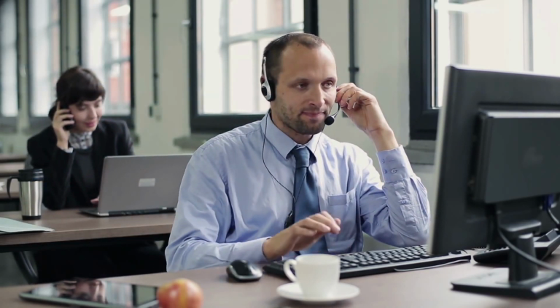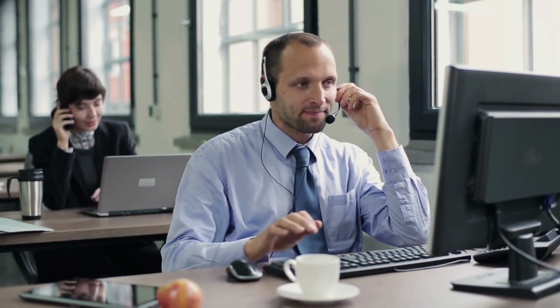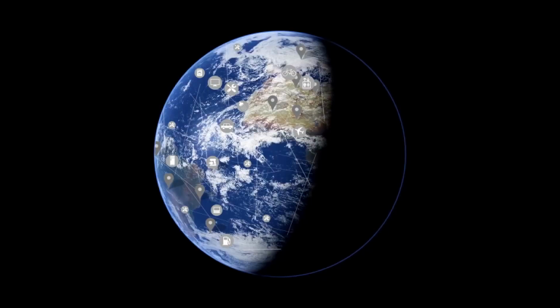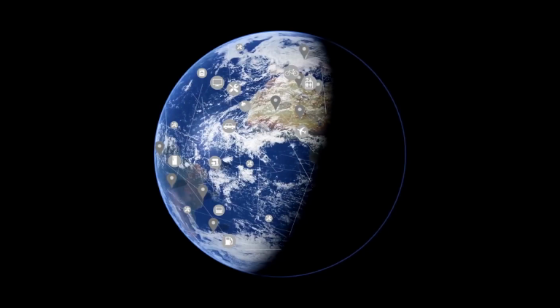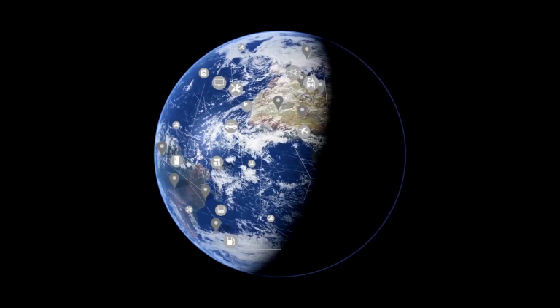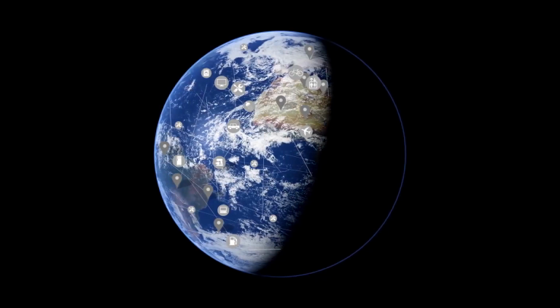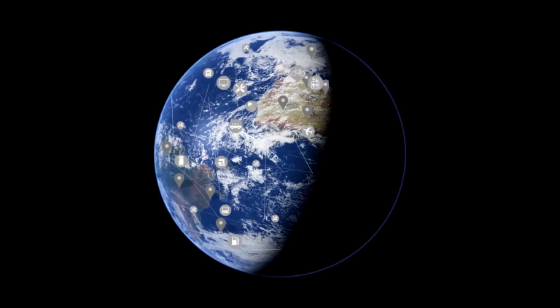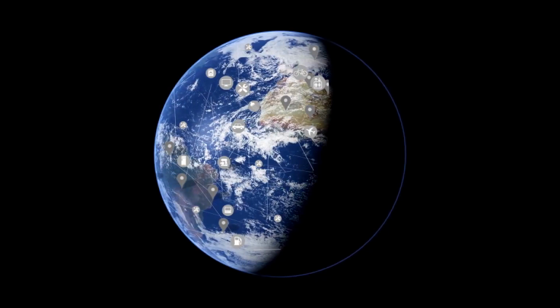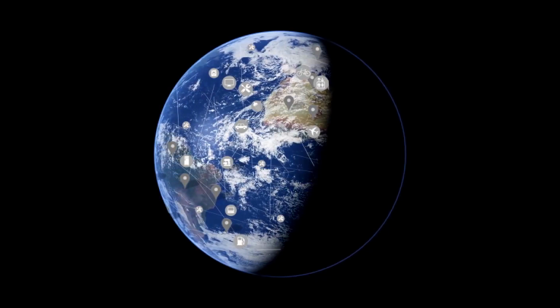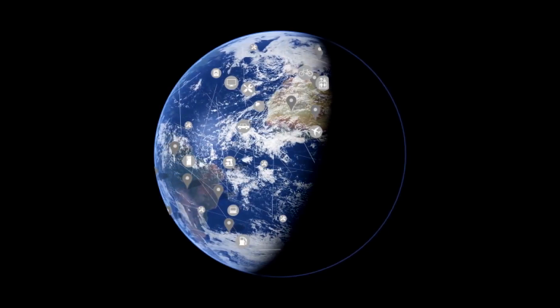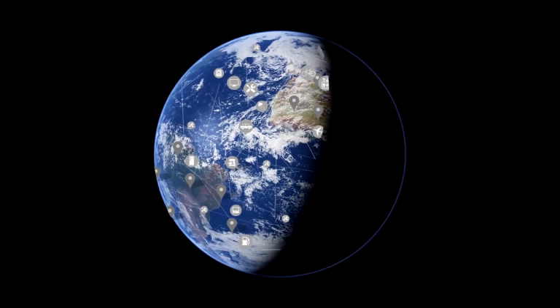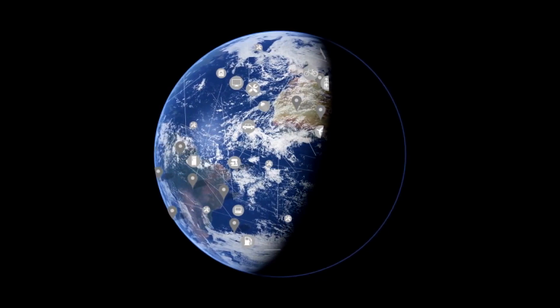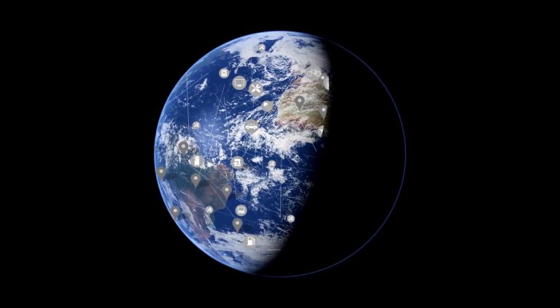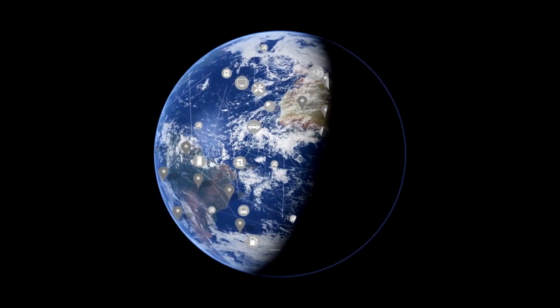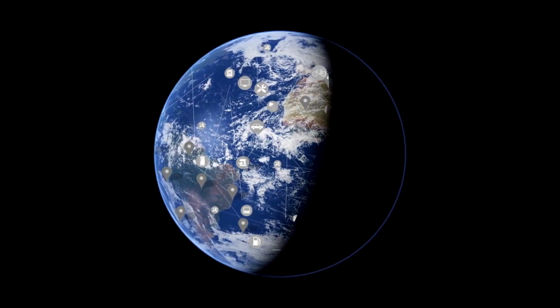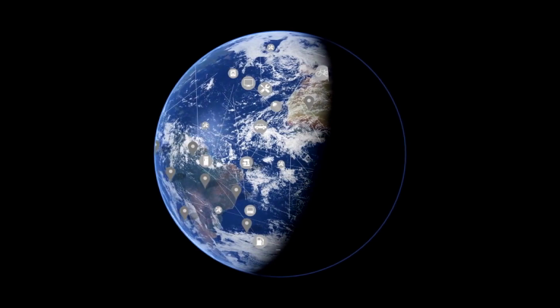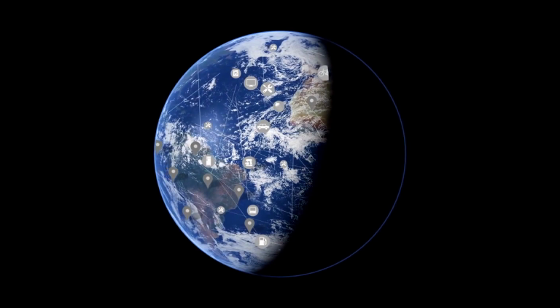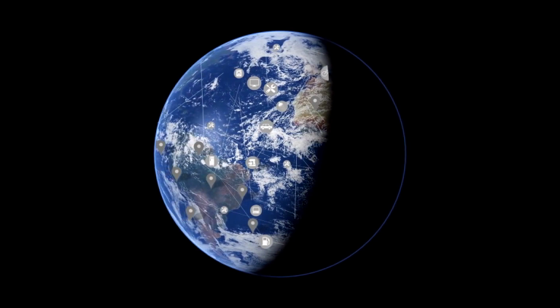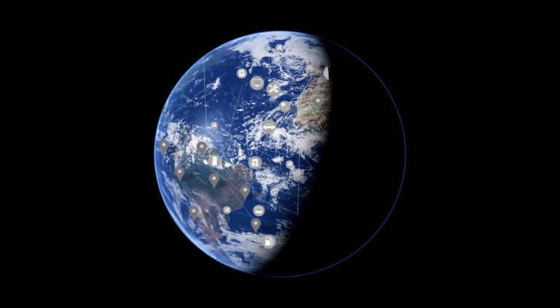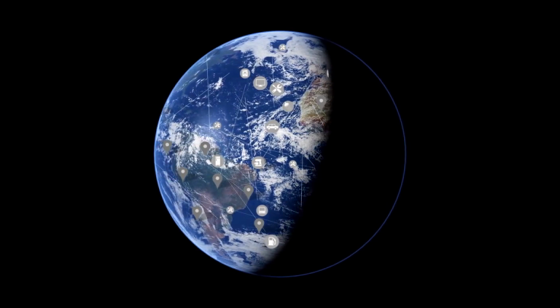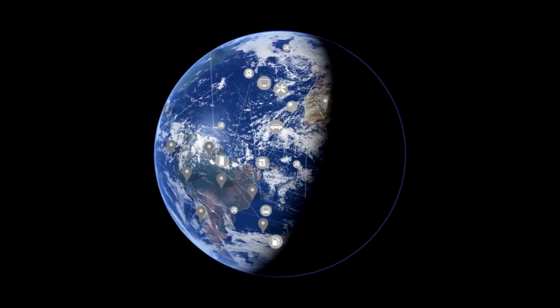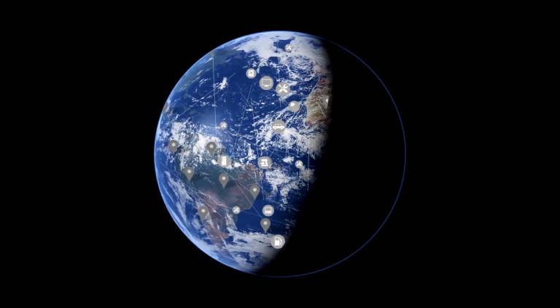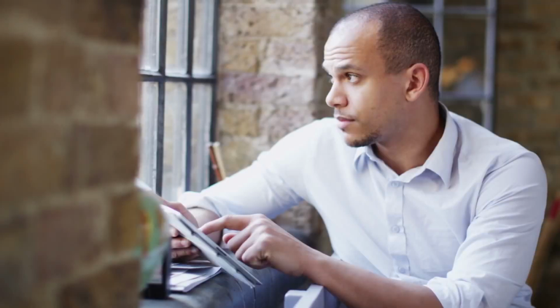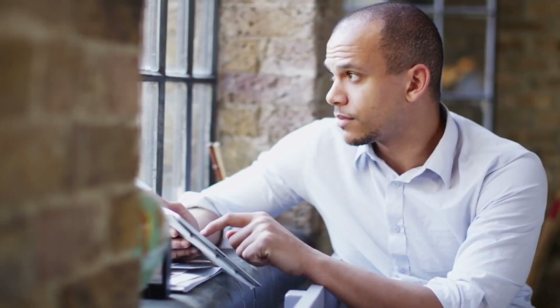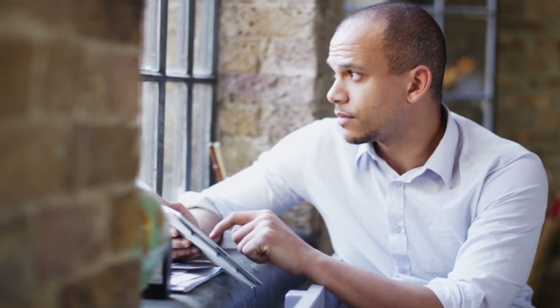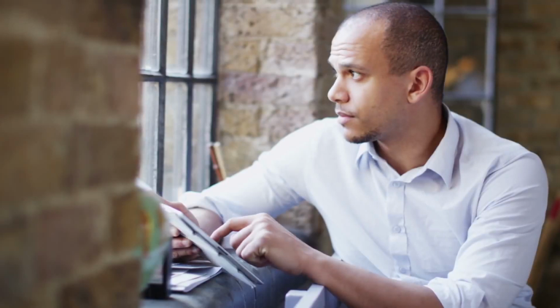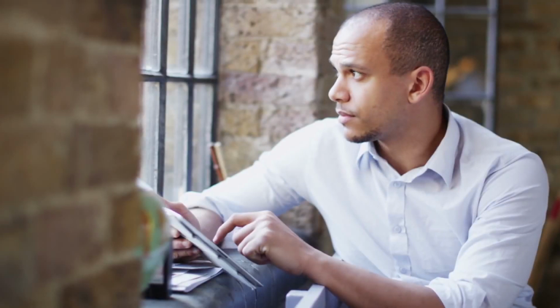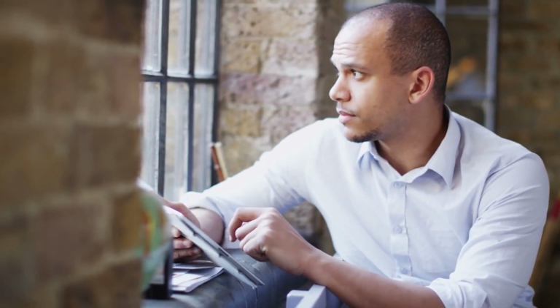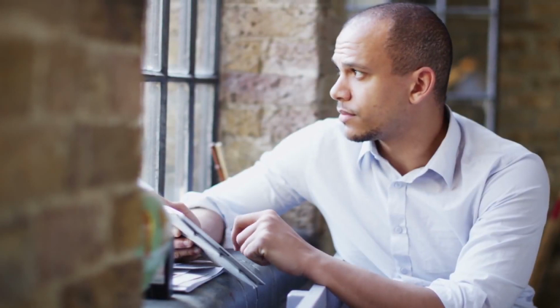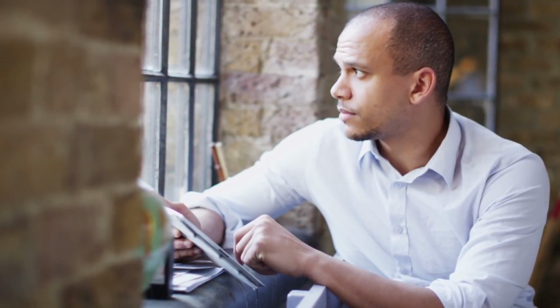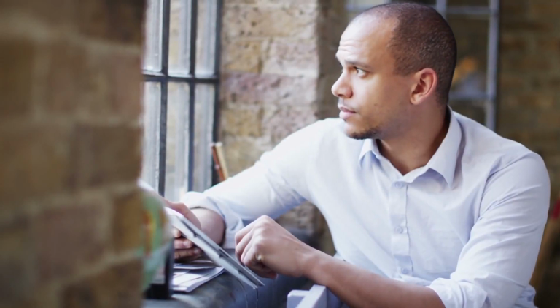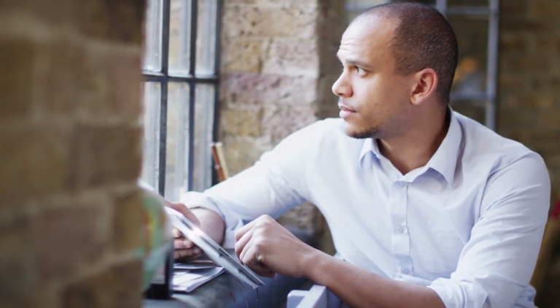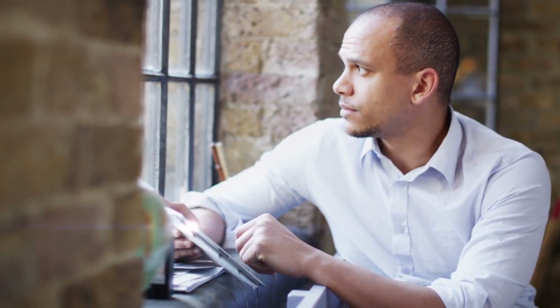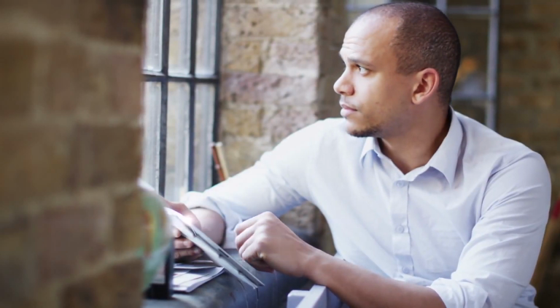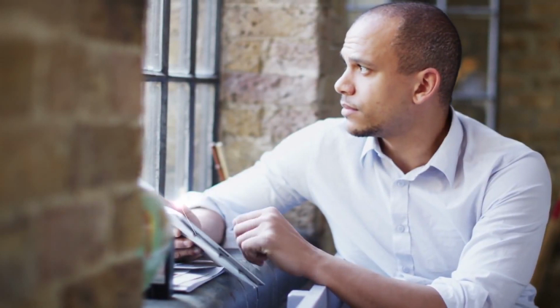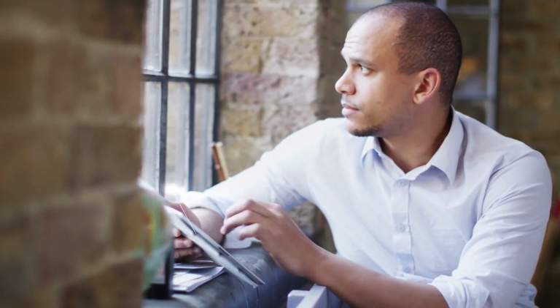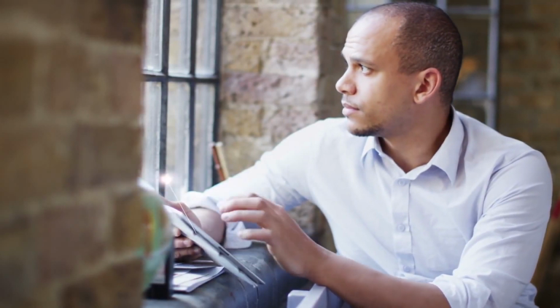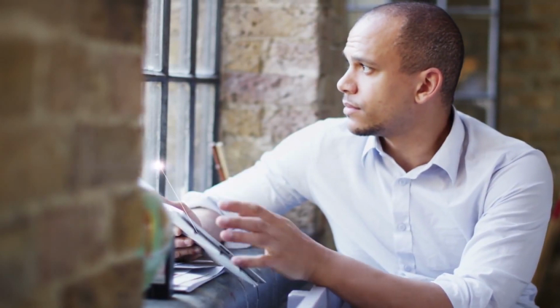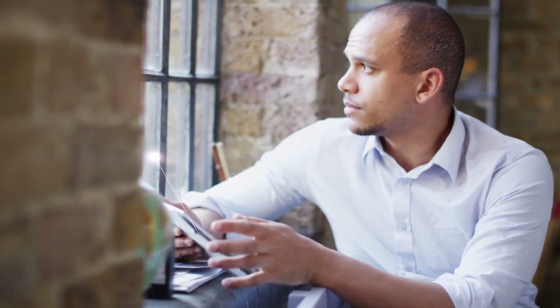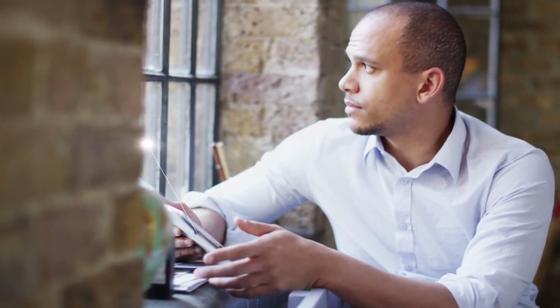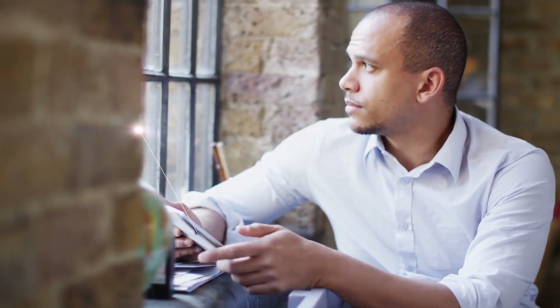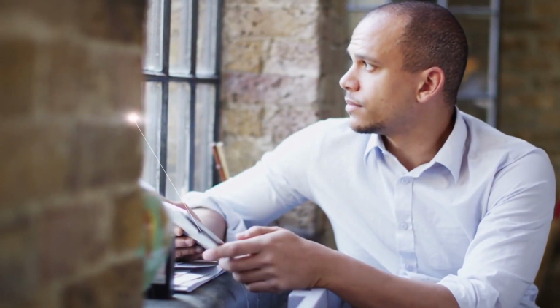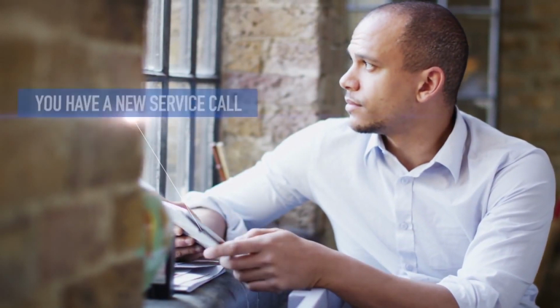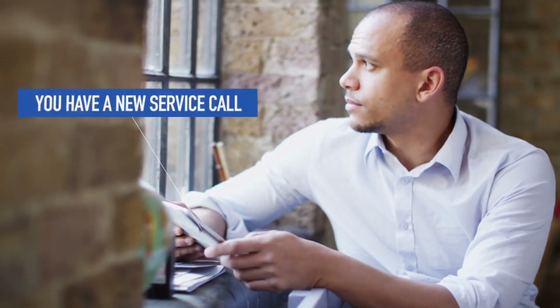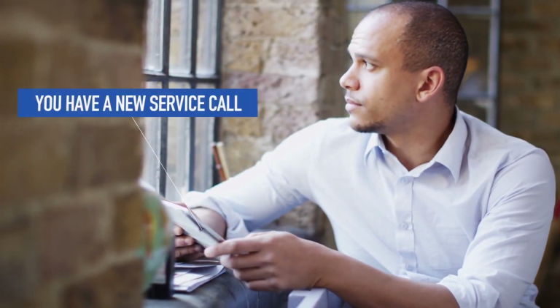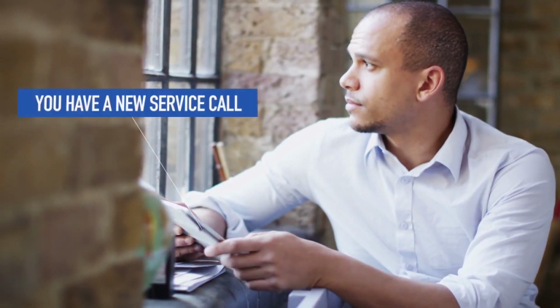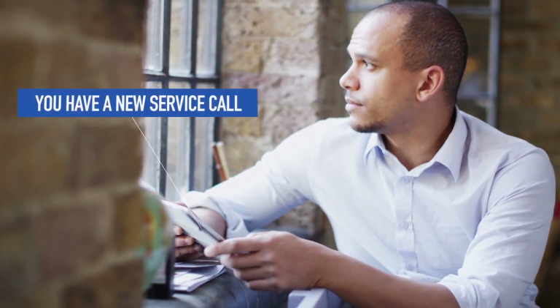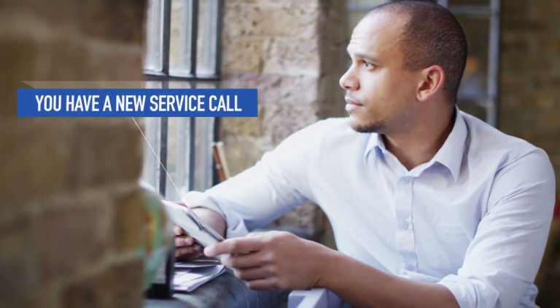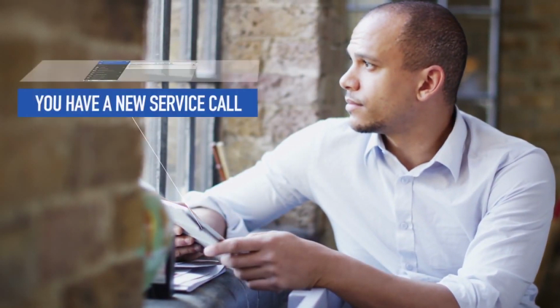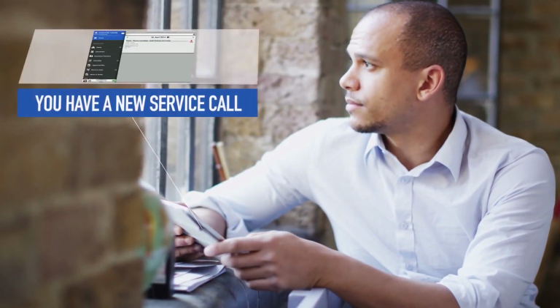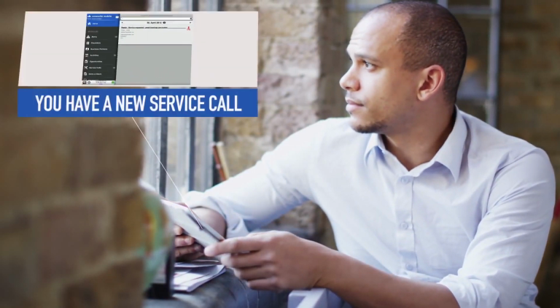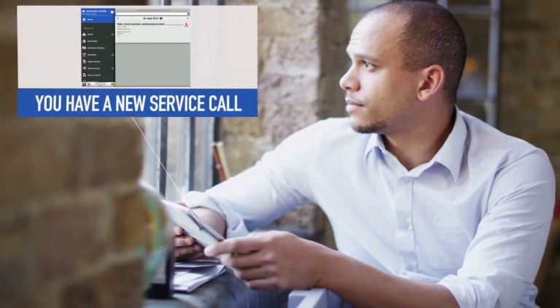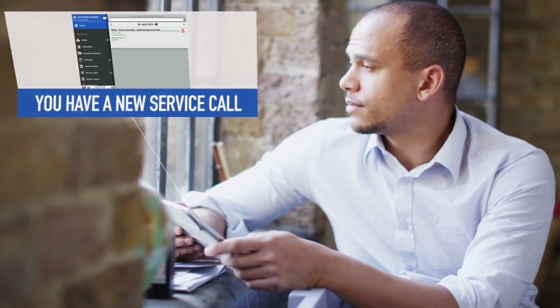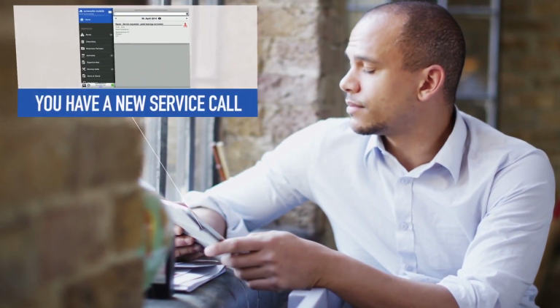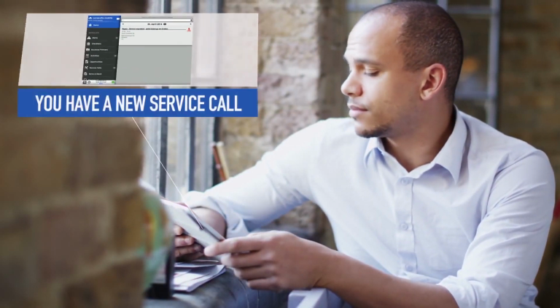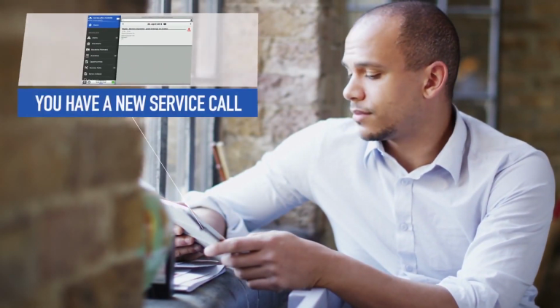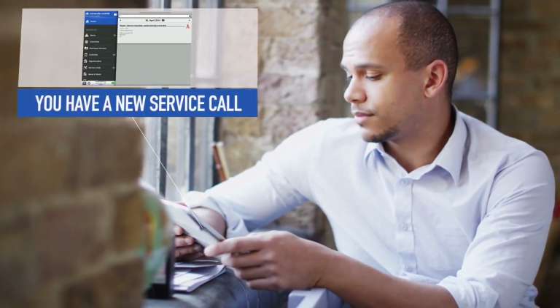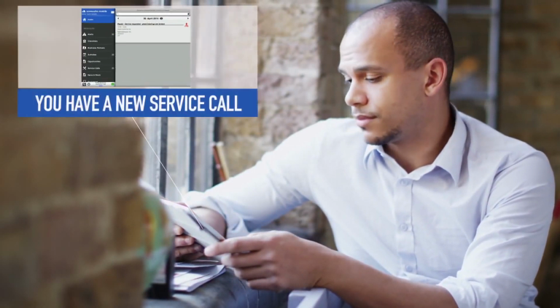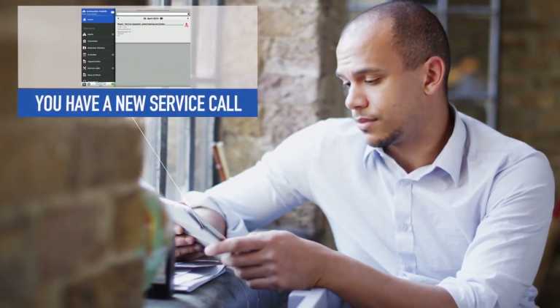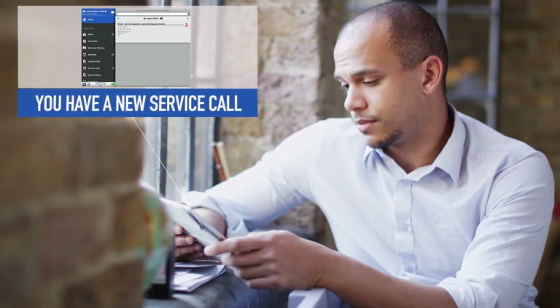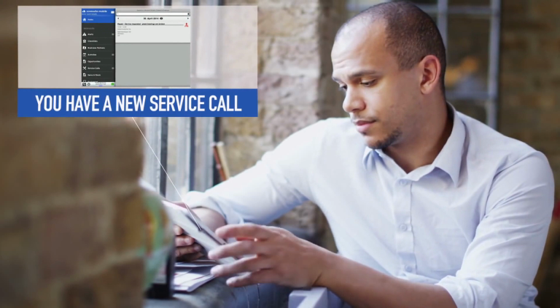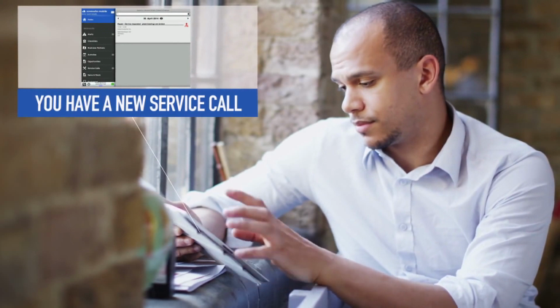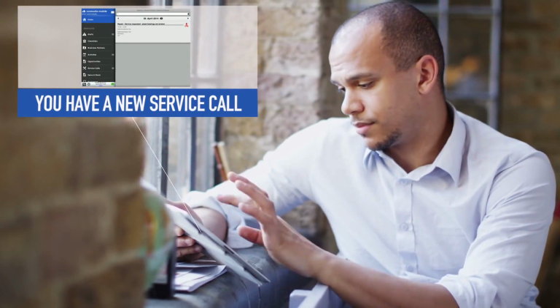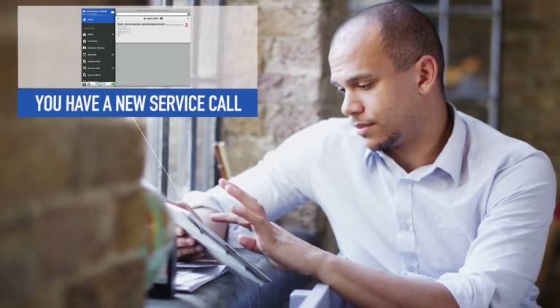Since everything is connected and linked, a service technician is ready for you in no time and can immediately start solving the problem at hand.